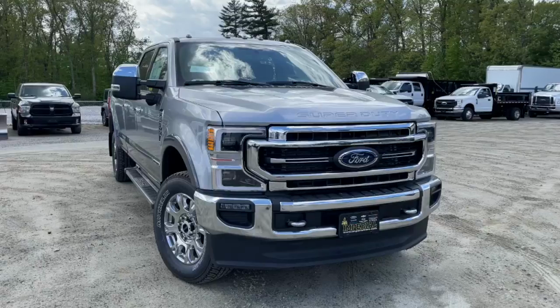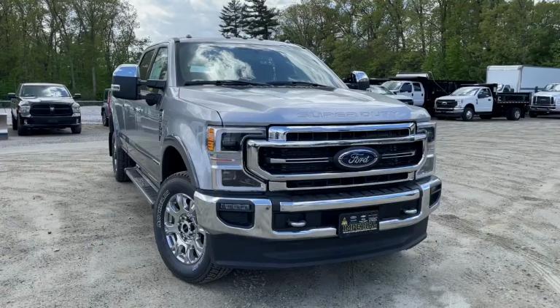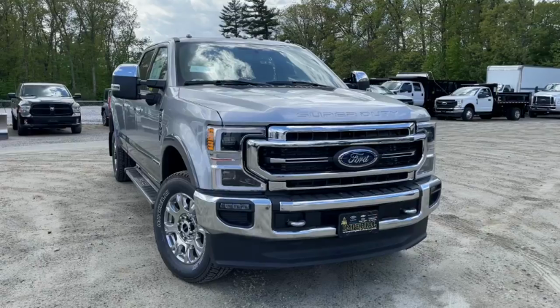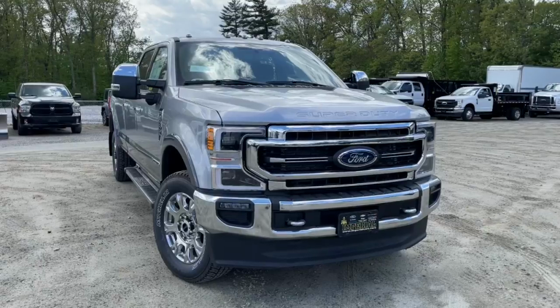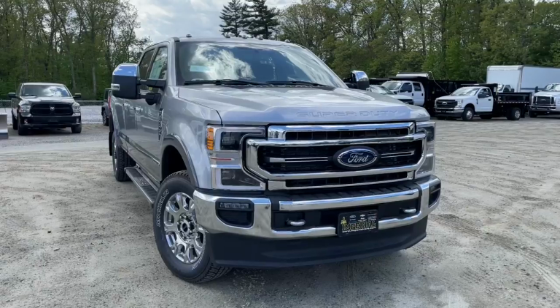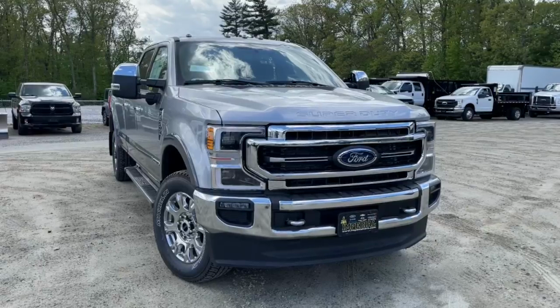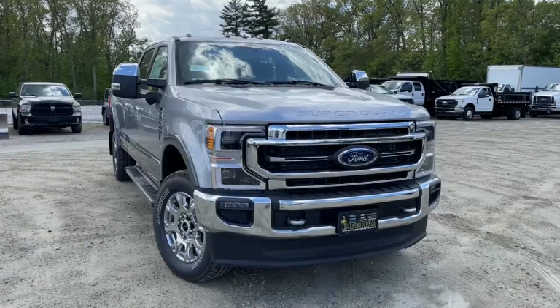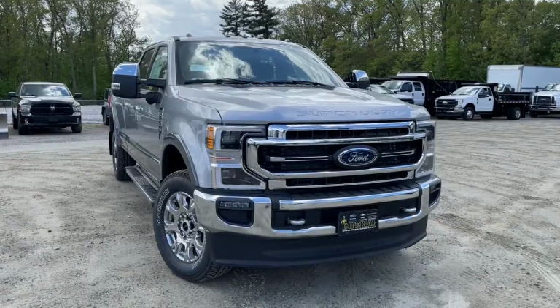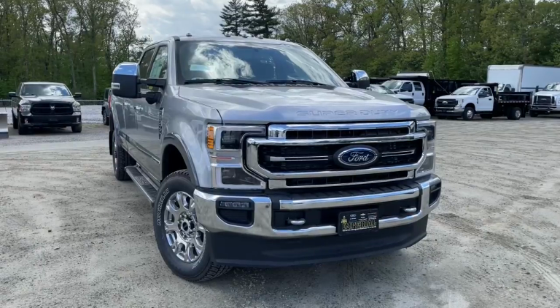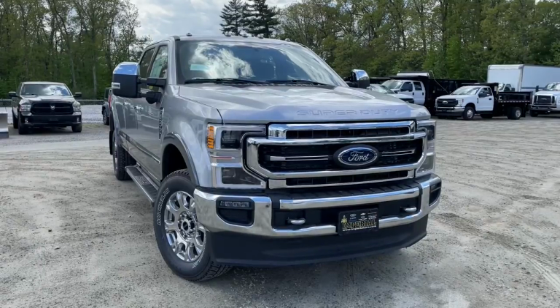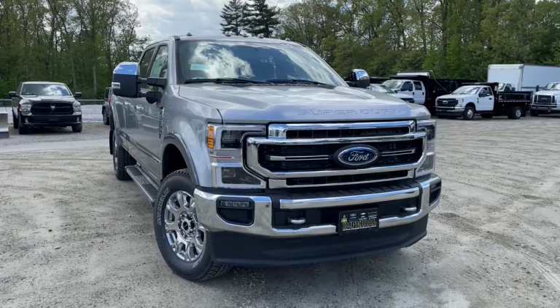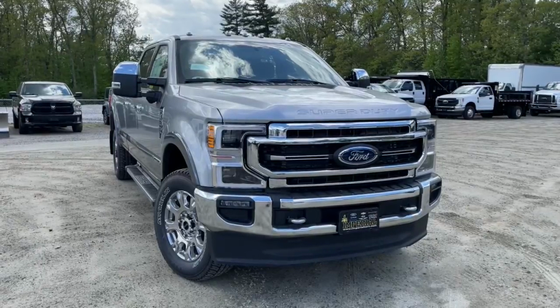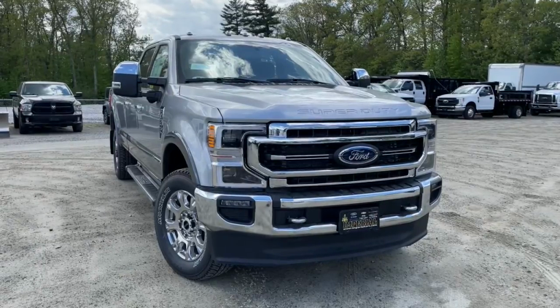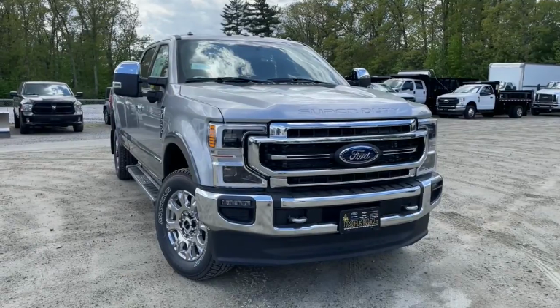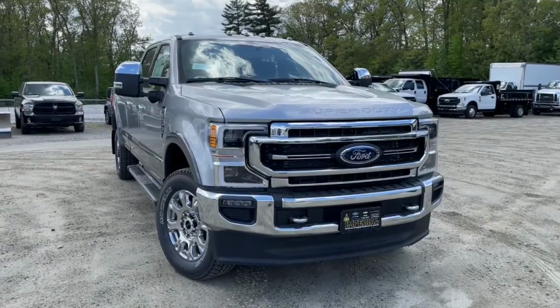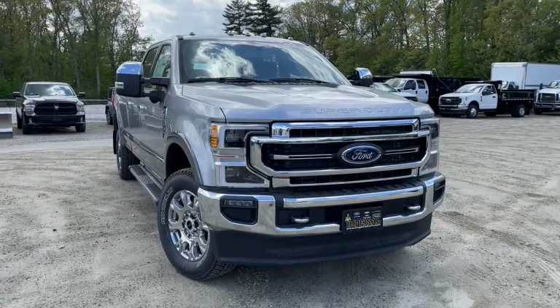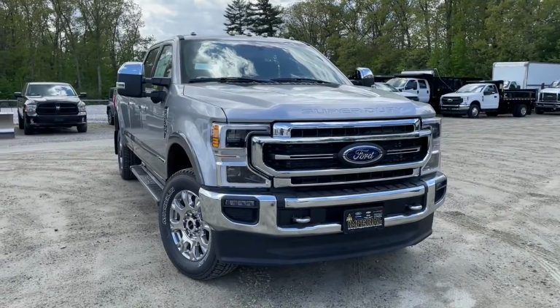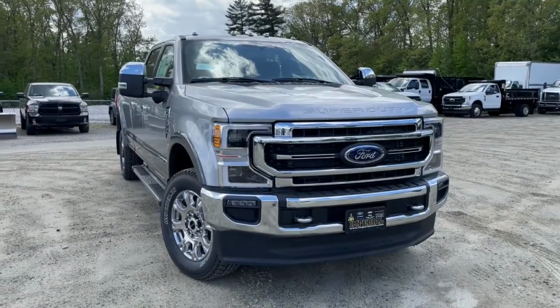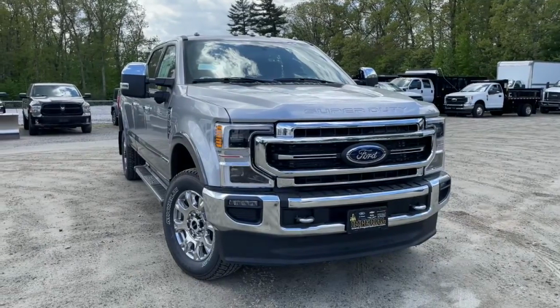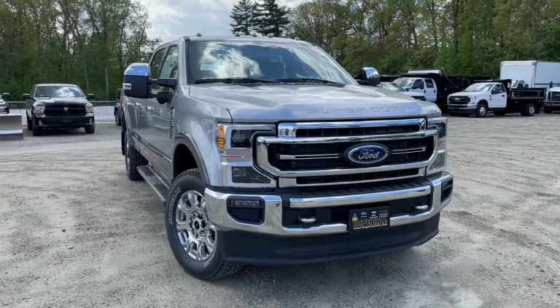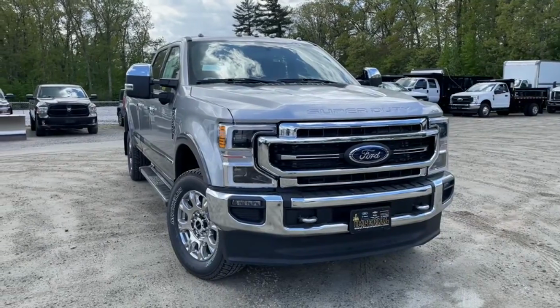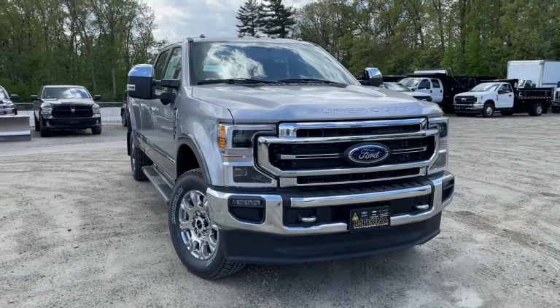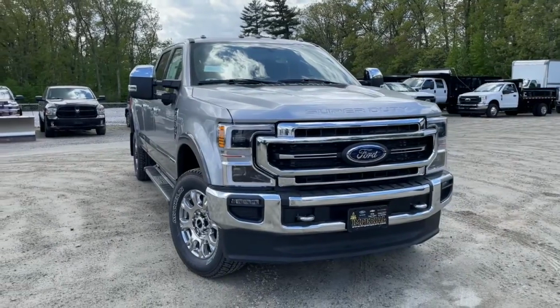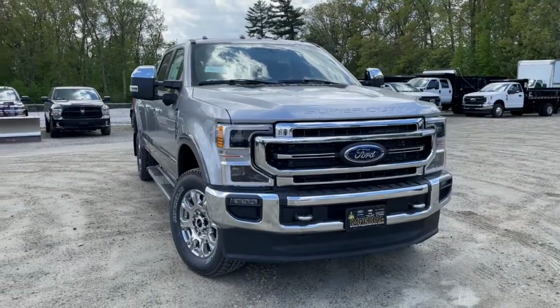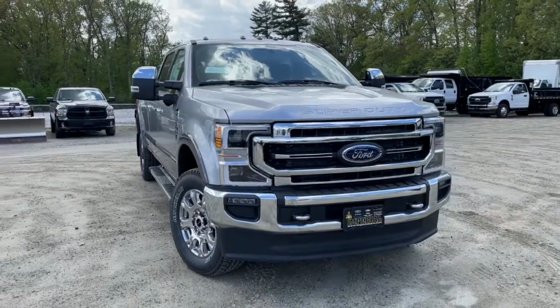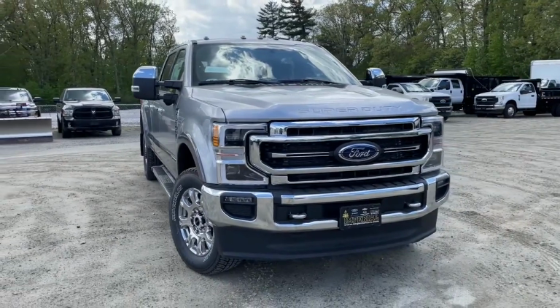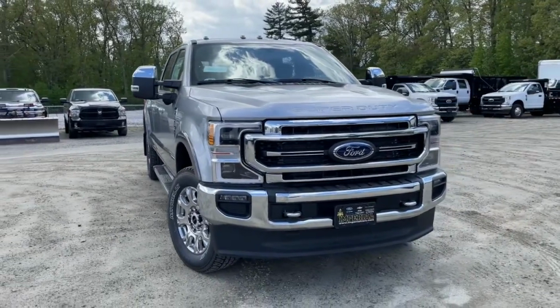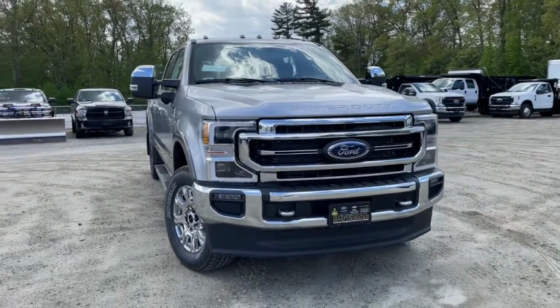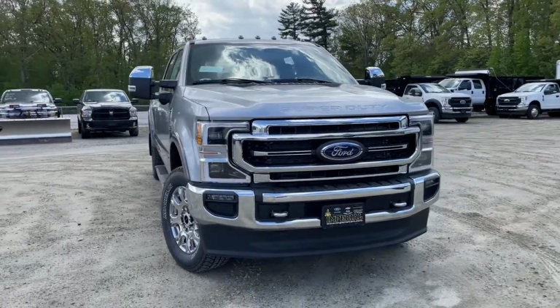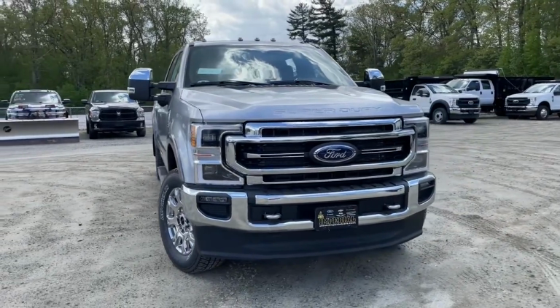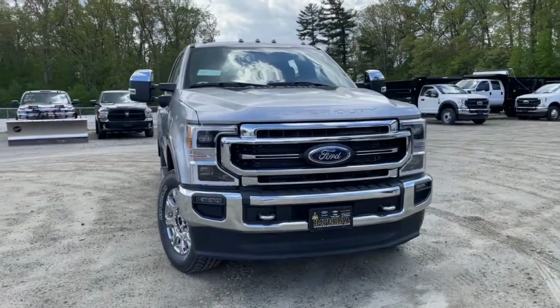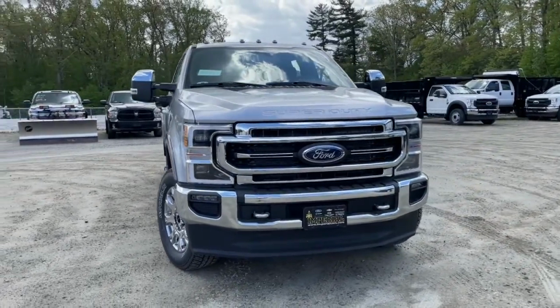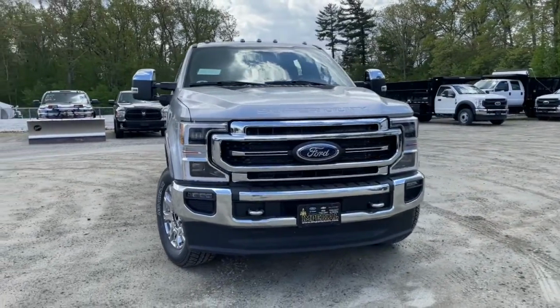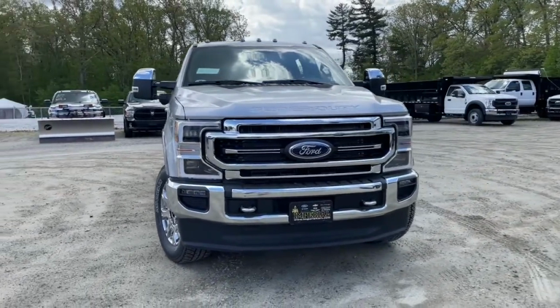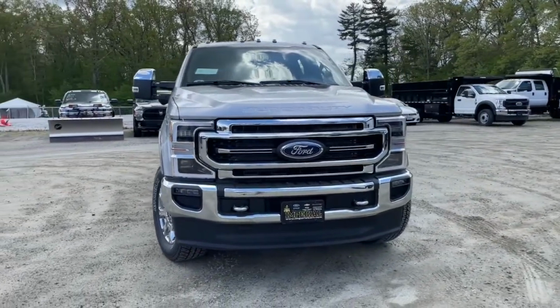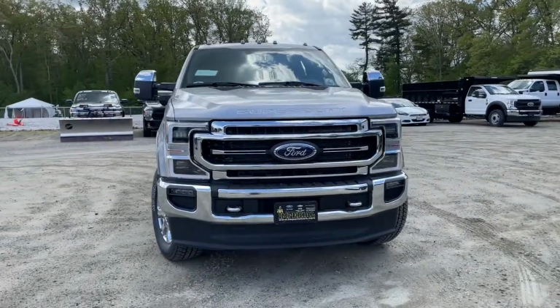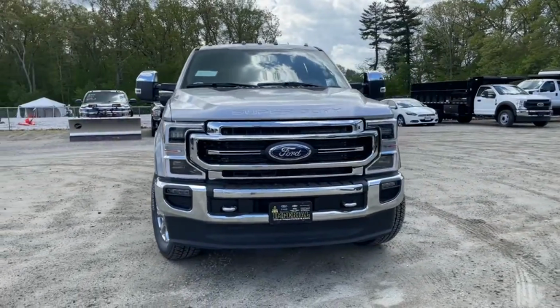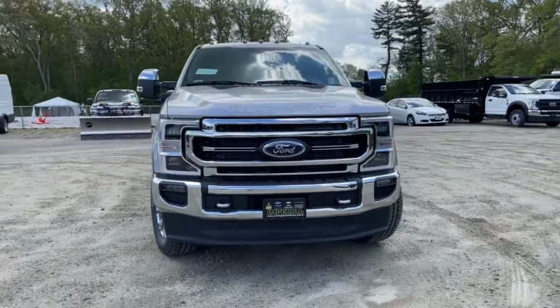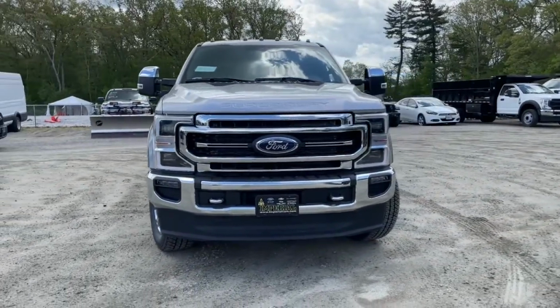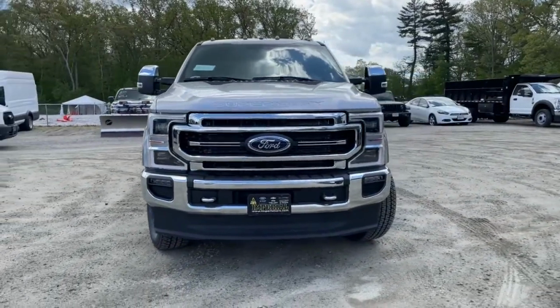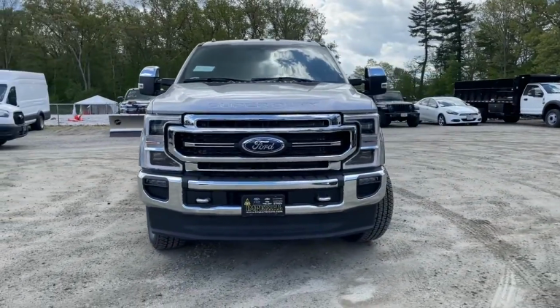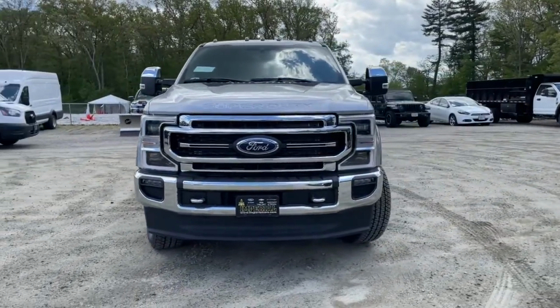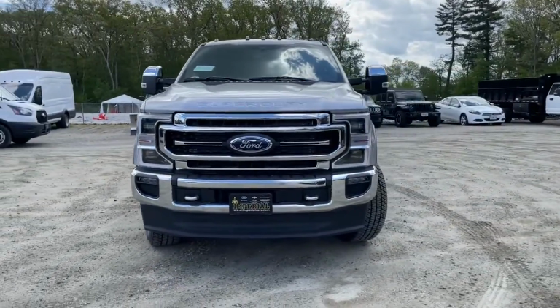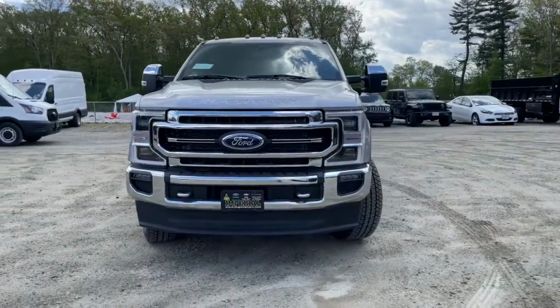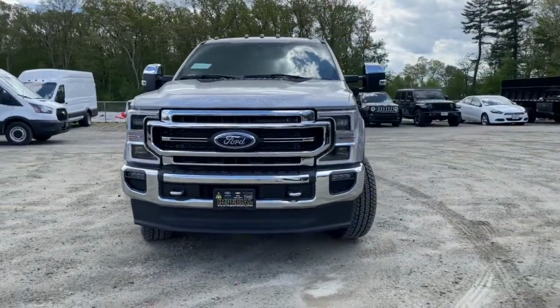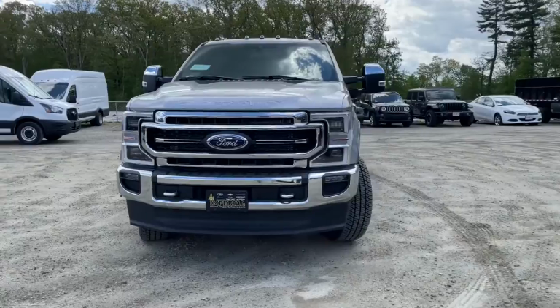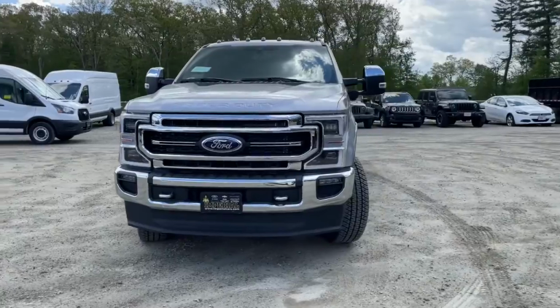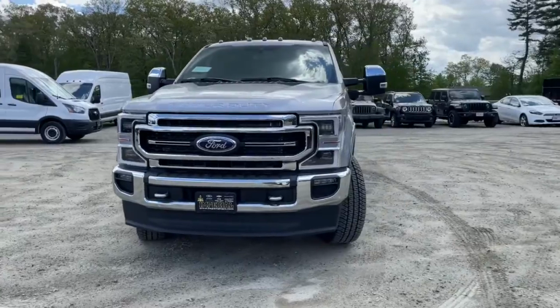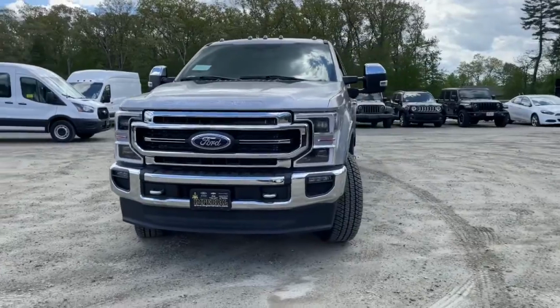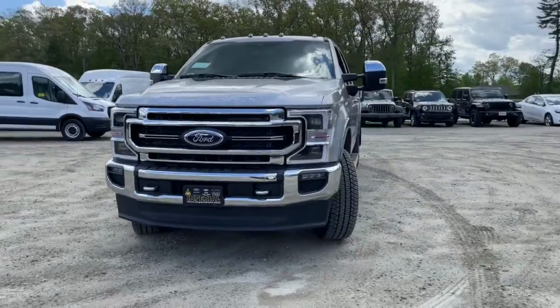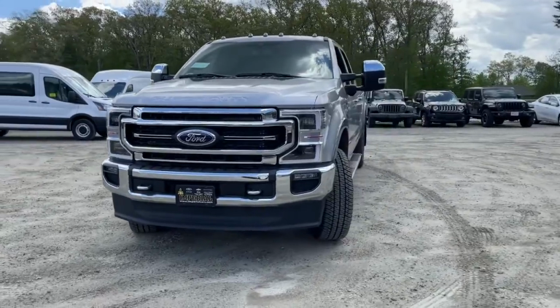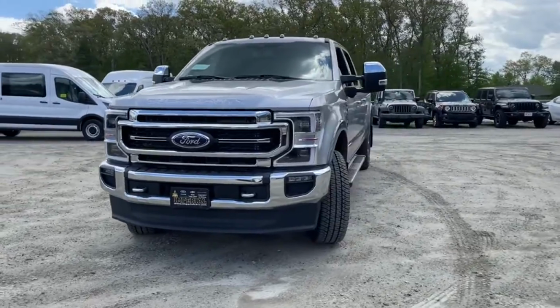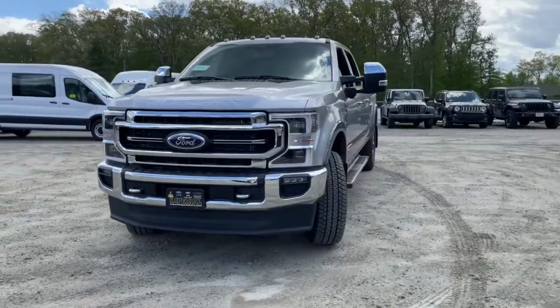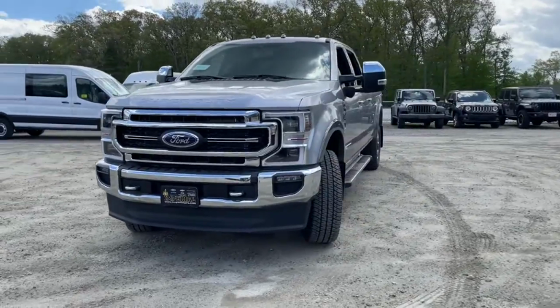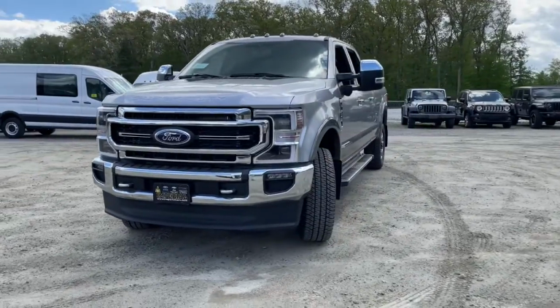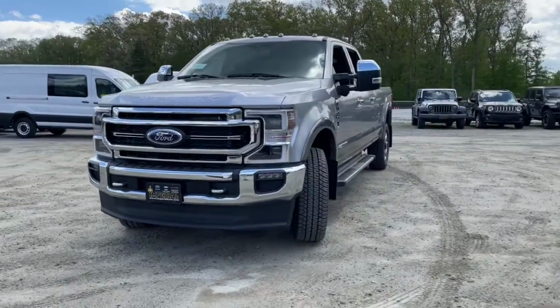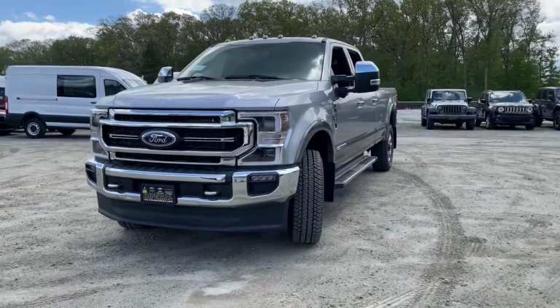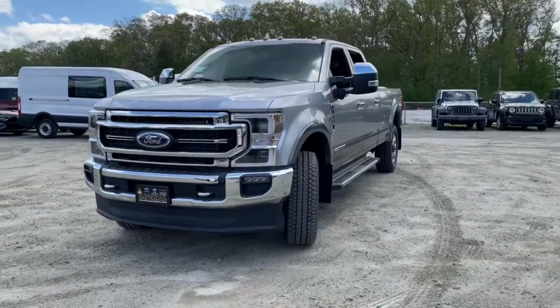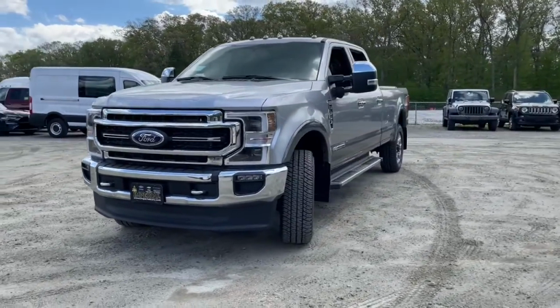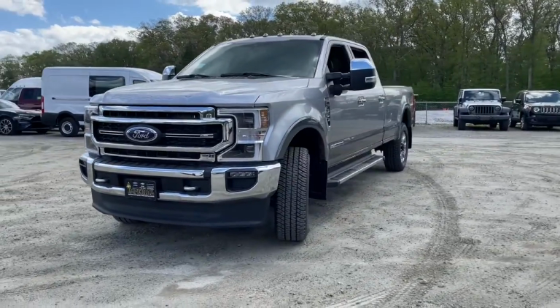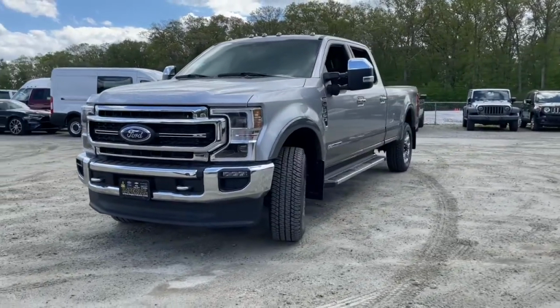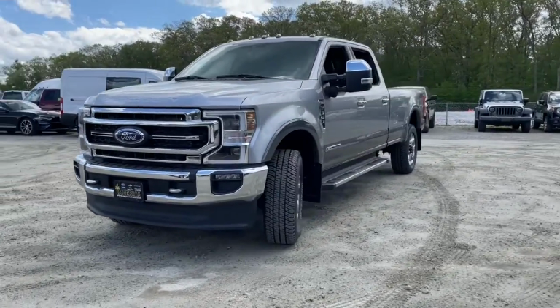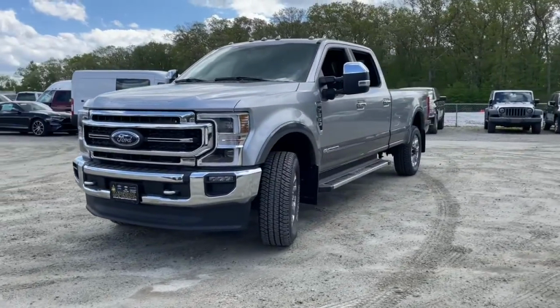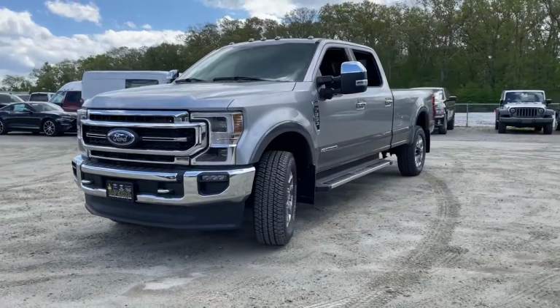Get a feel for the 2022 Ford Super Duty. Get the full-size pickup you can count on.